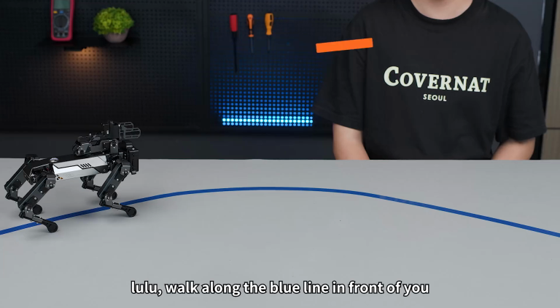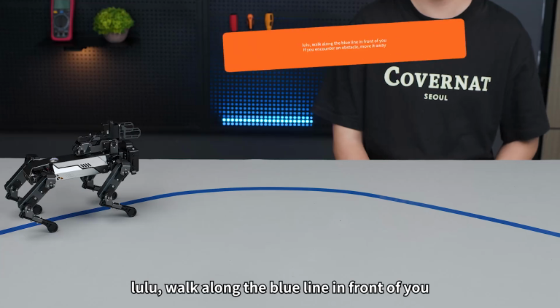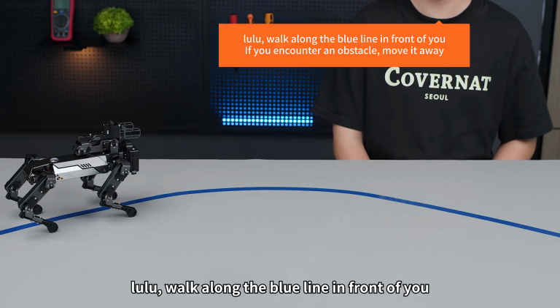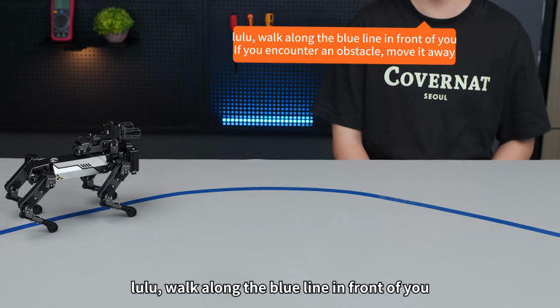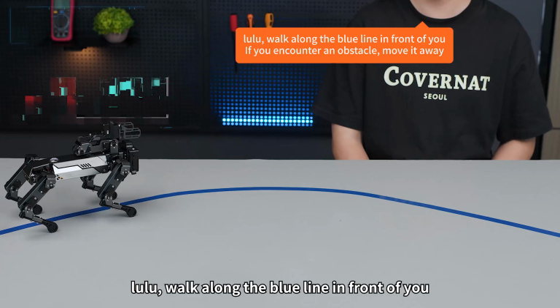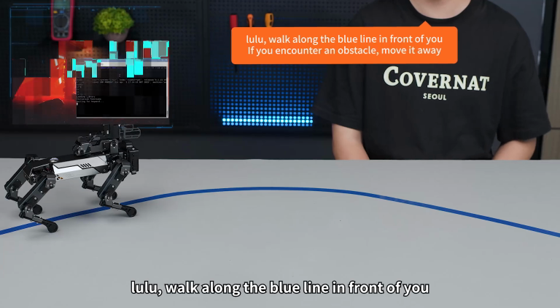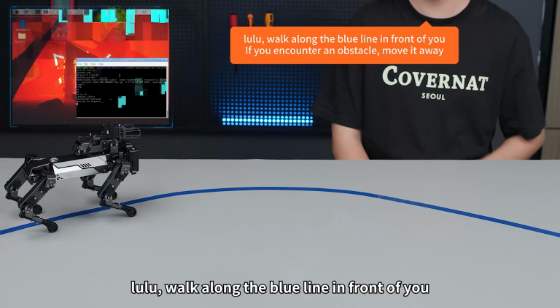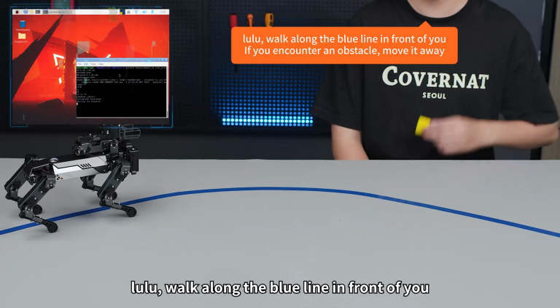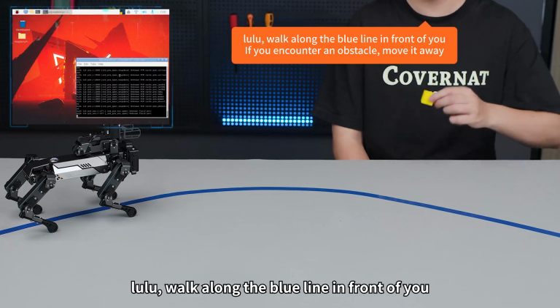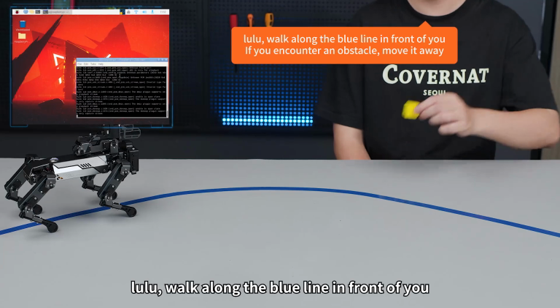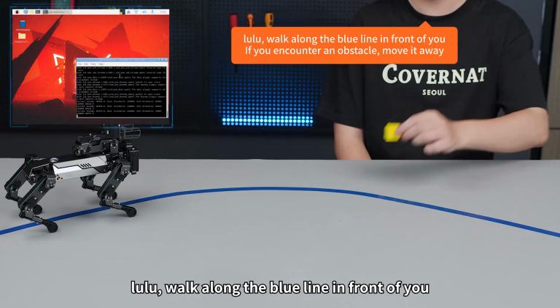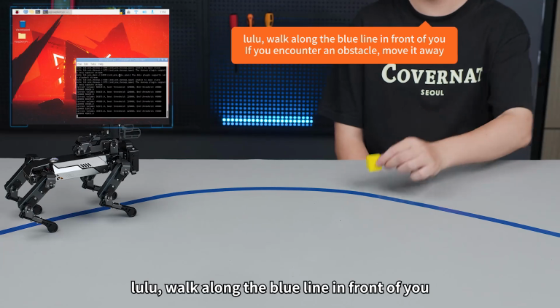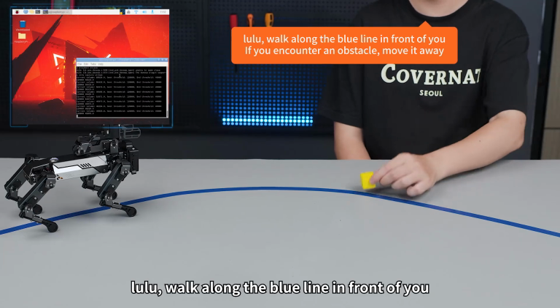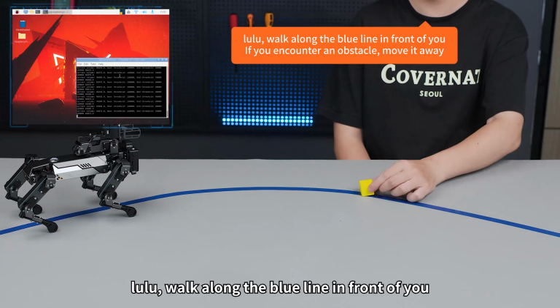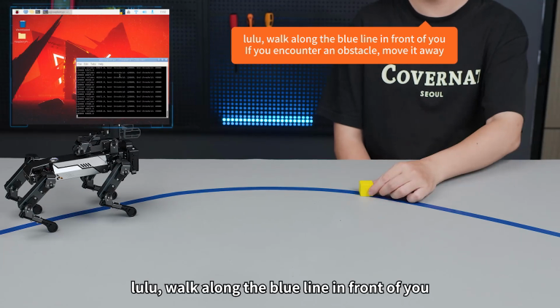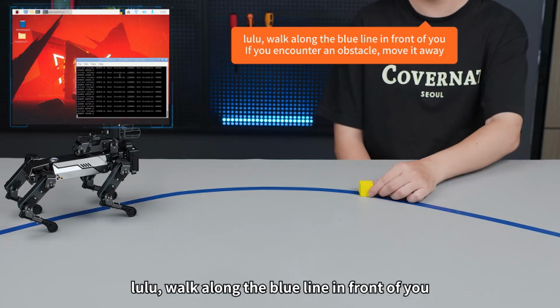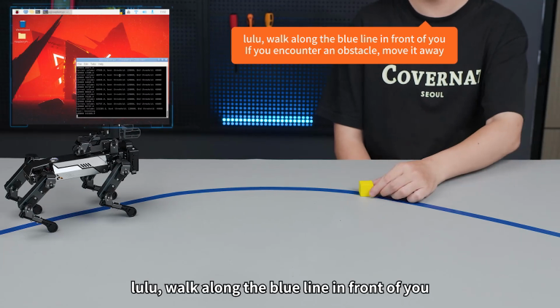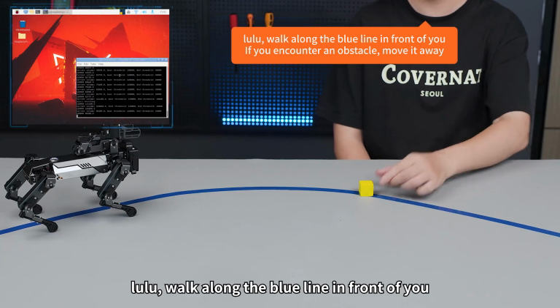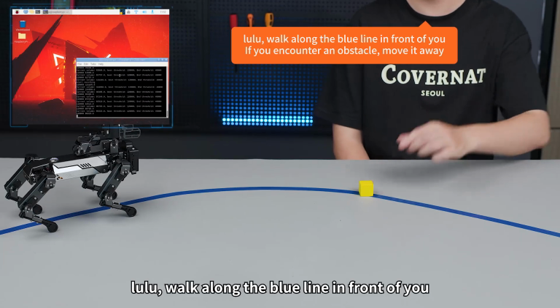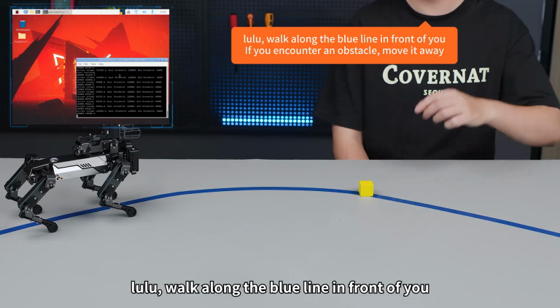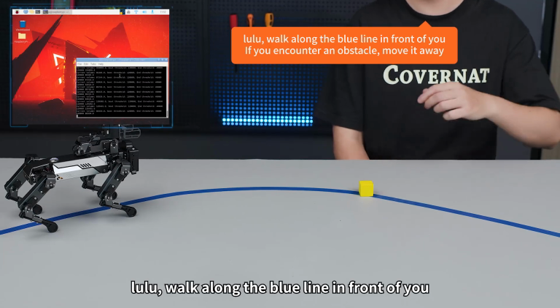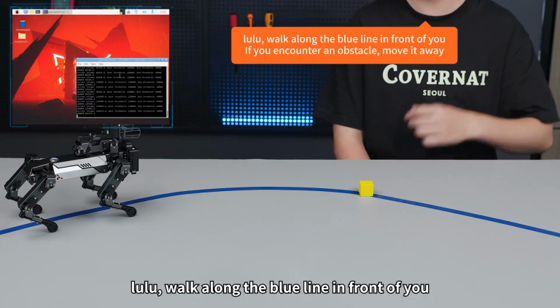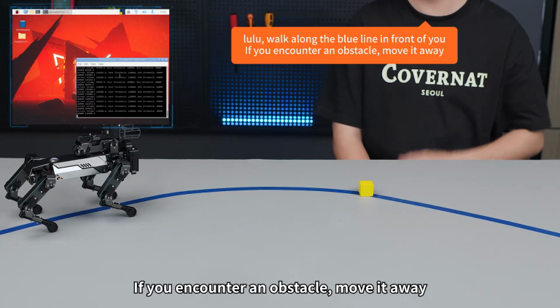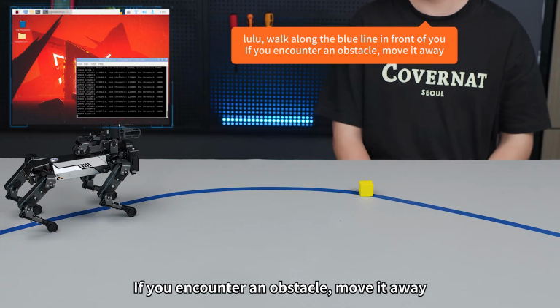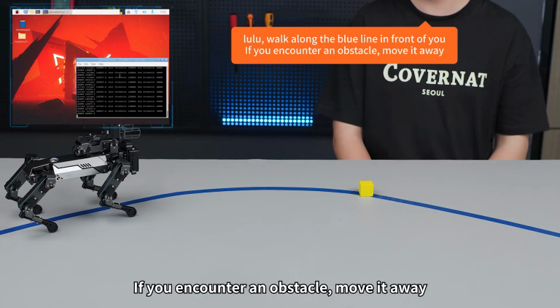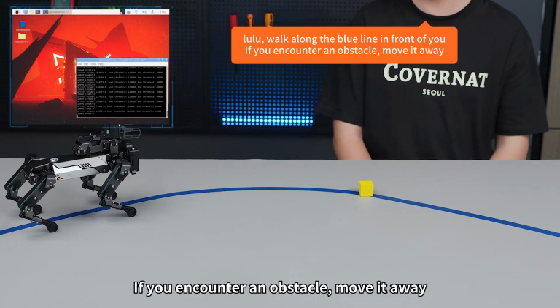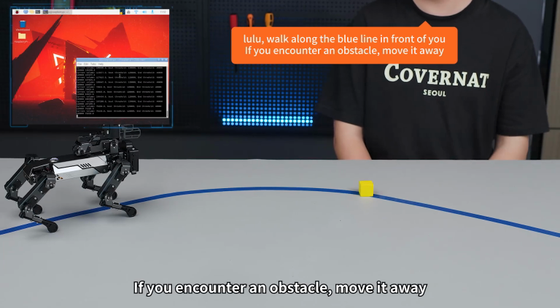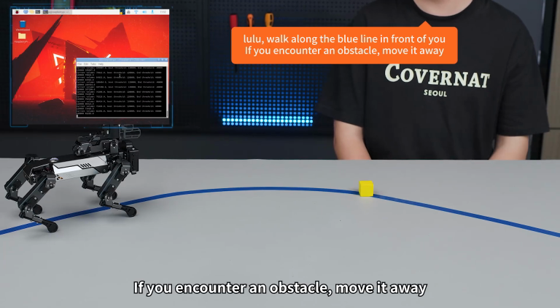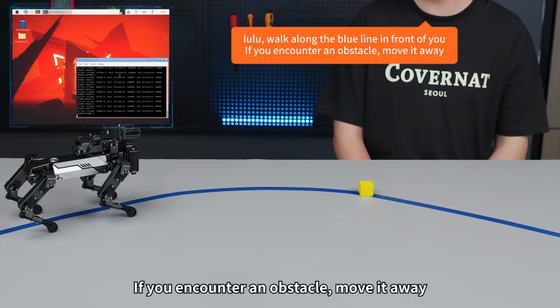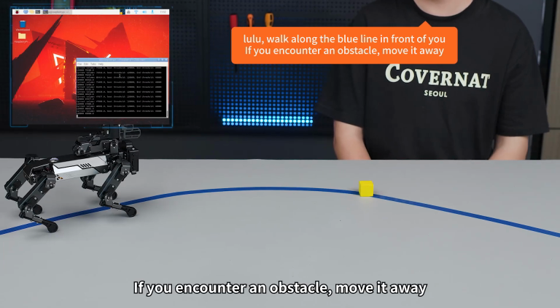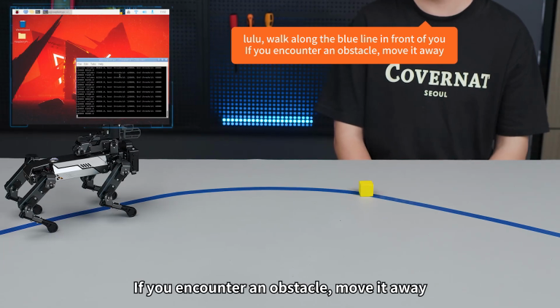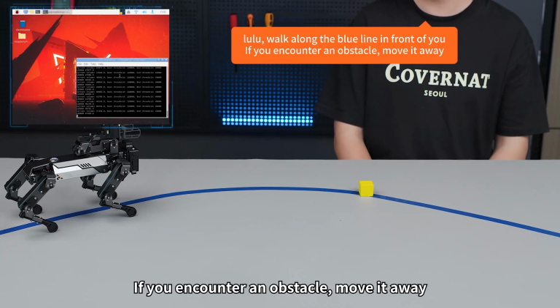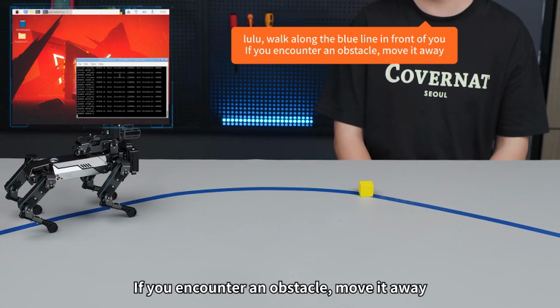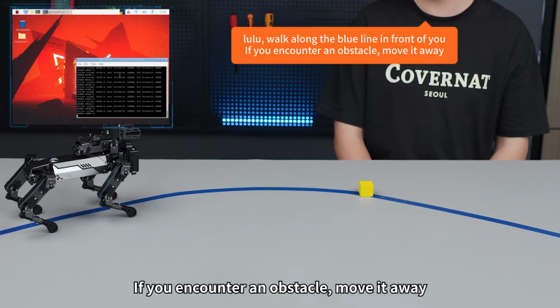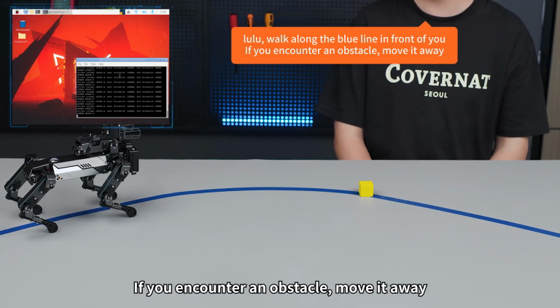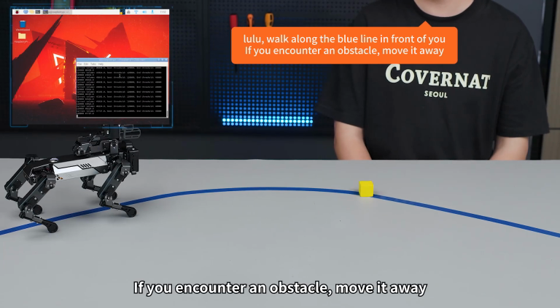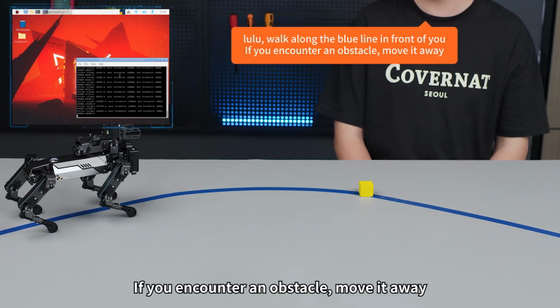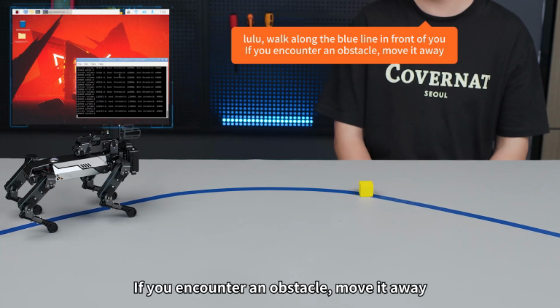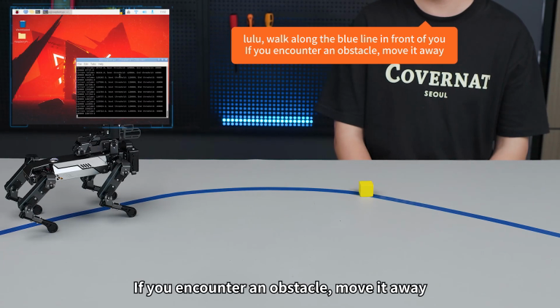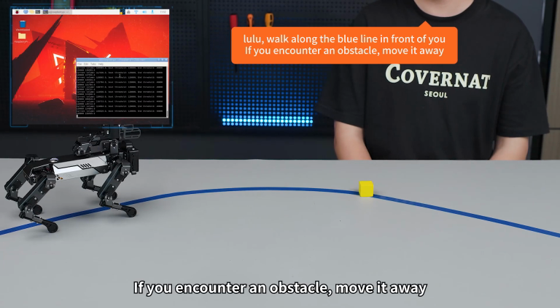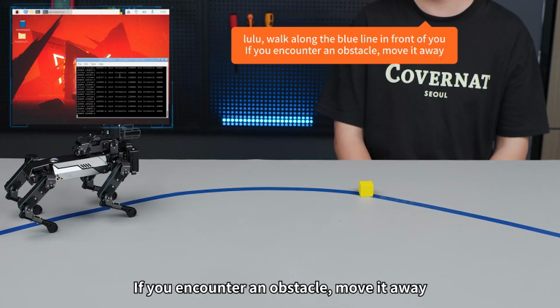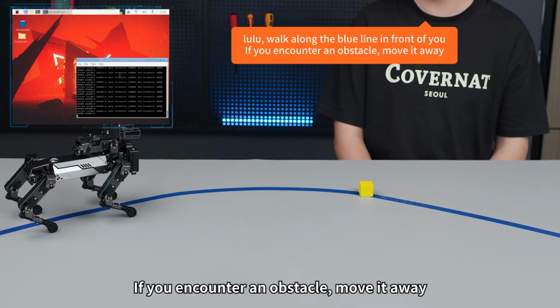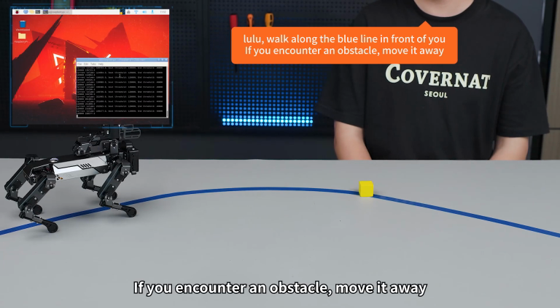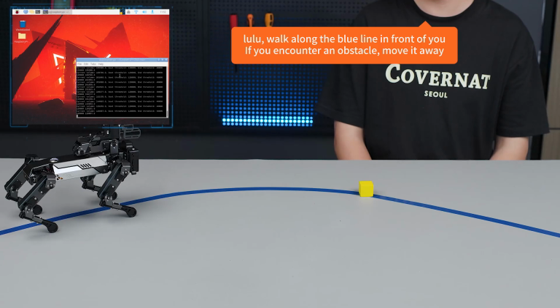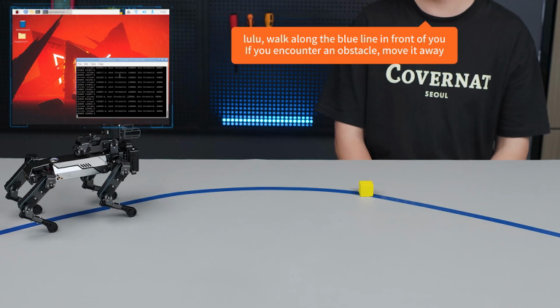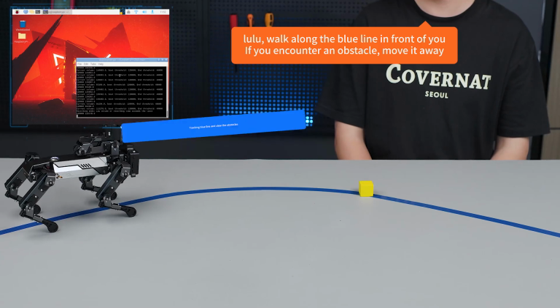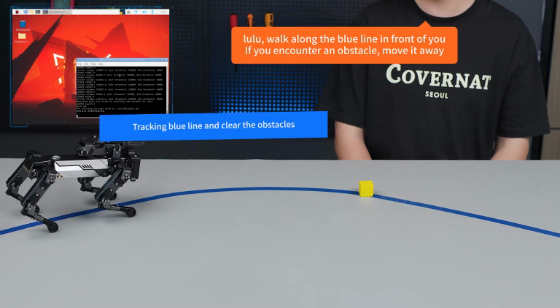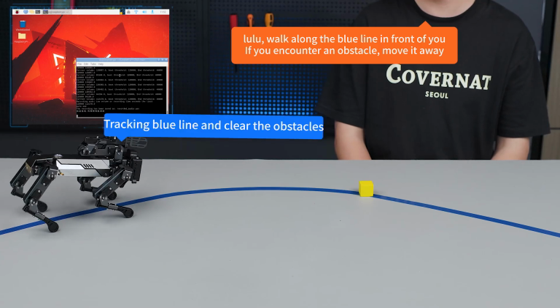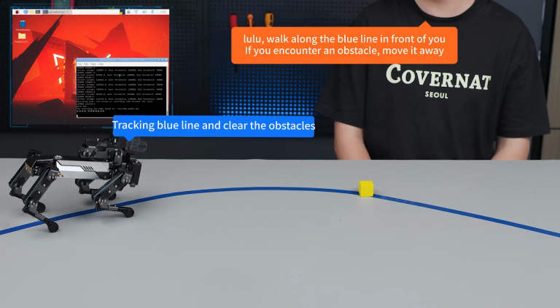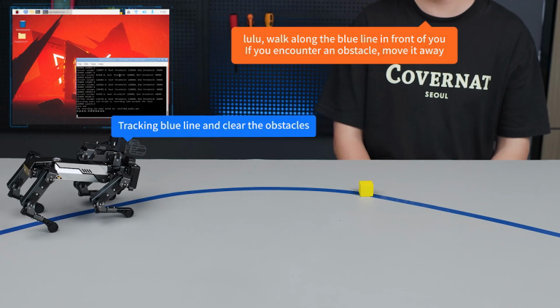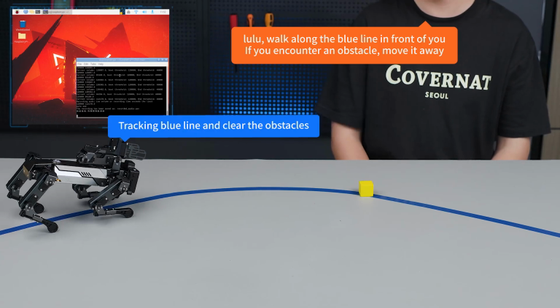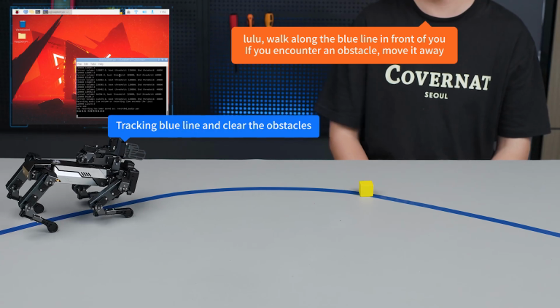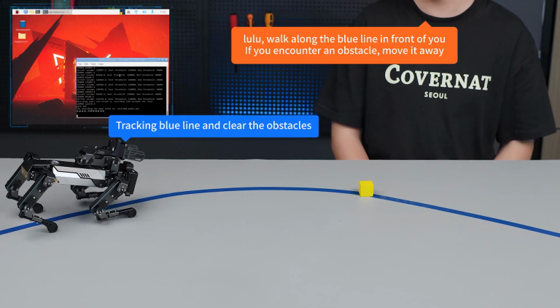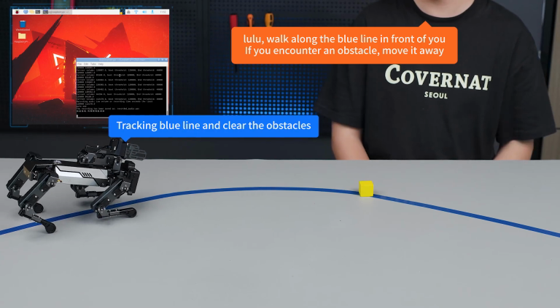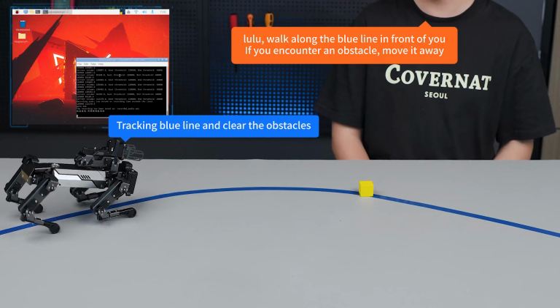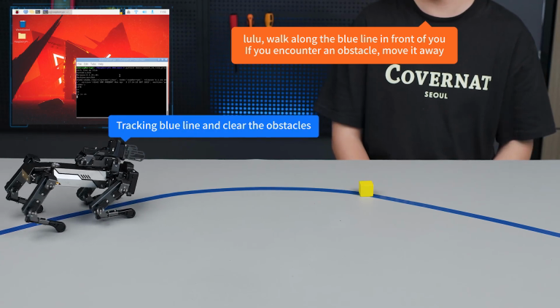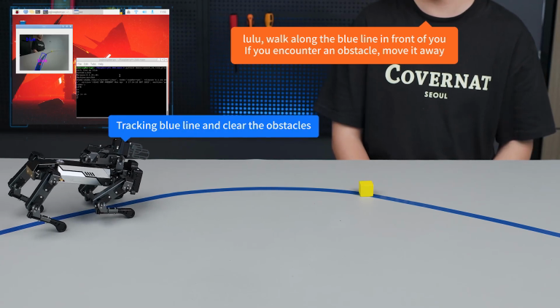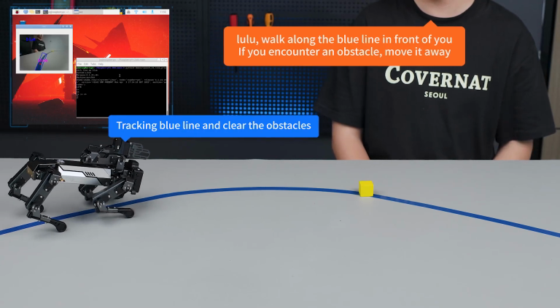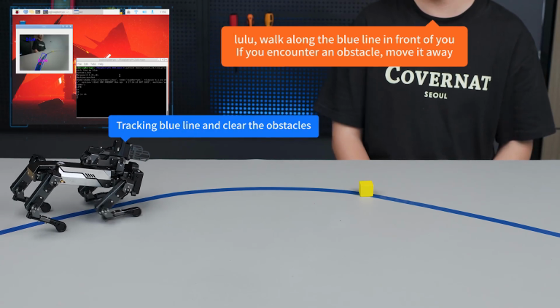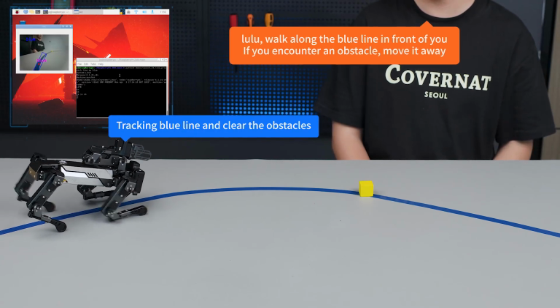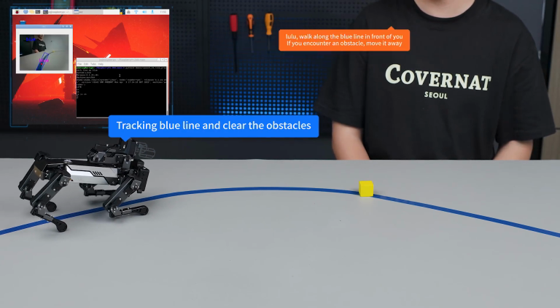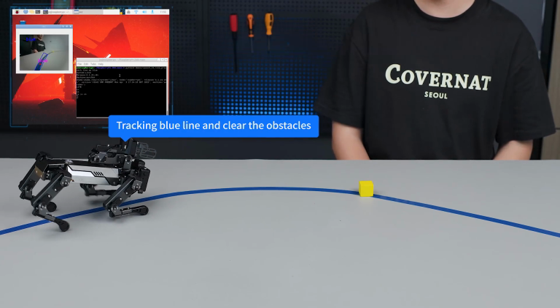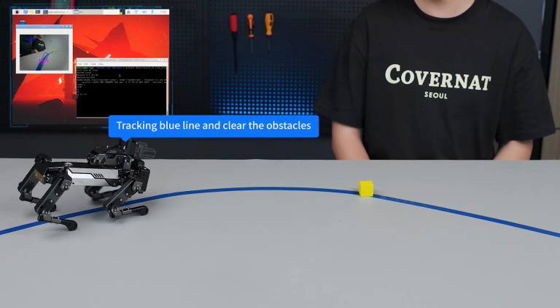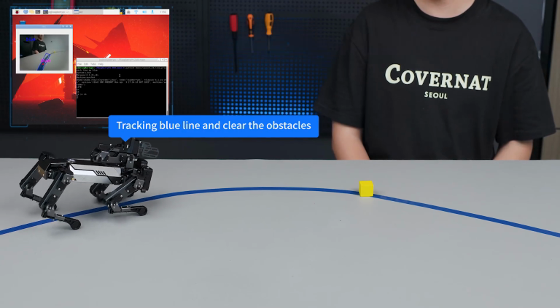Lulu, walk along the blue line in front of you. If you encounter an obstacle, move it away. The robot confirms: tracking blue line and clear the obstacles.